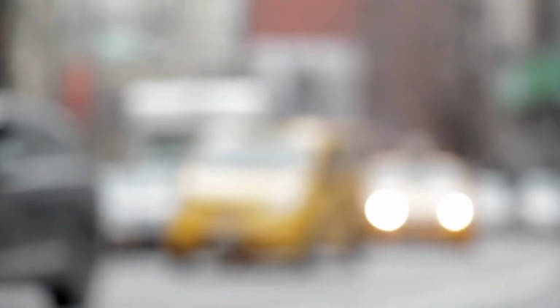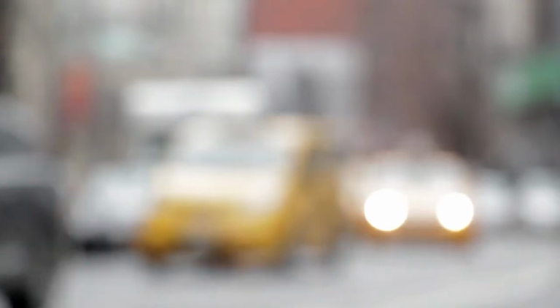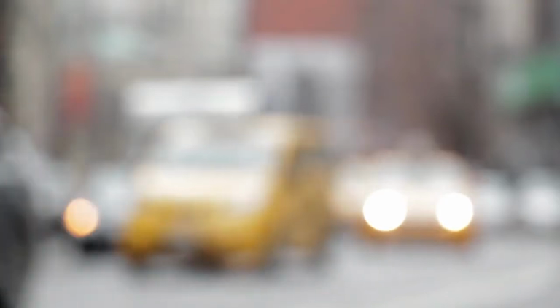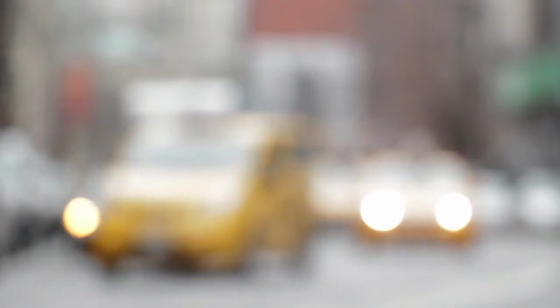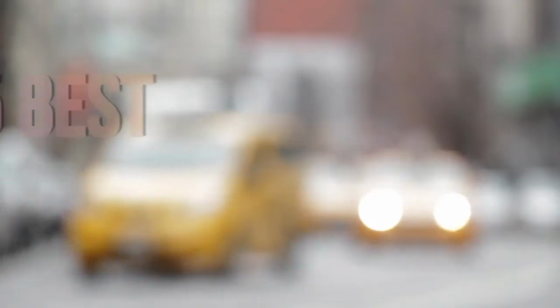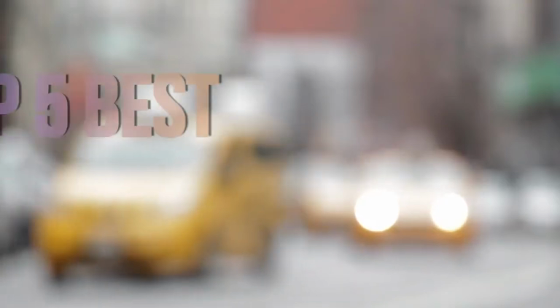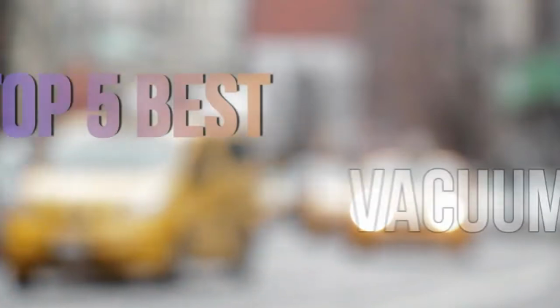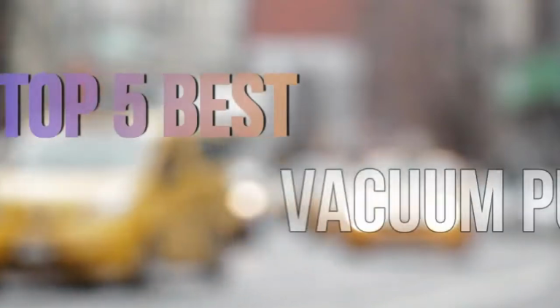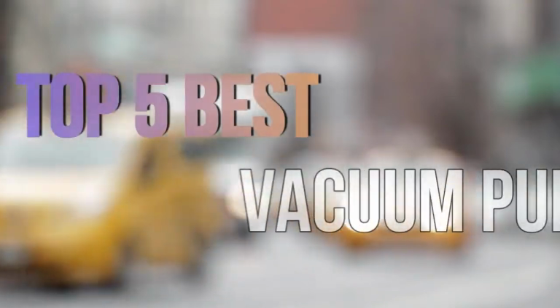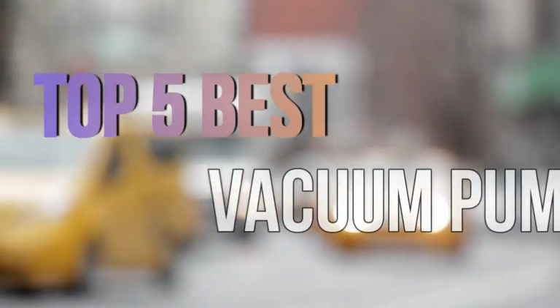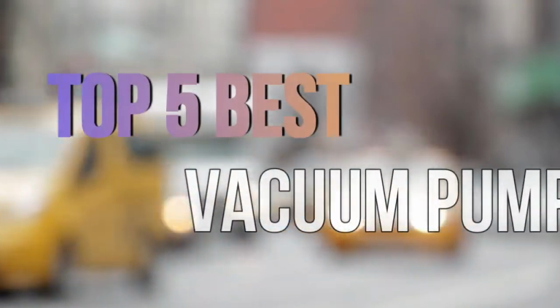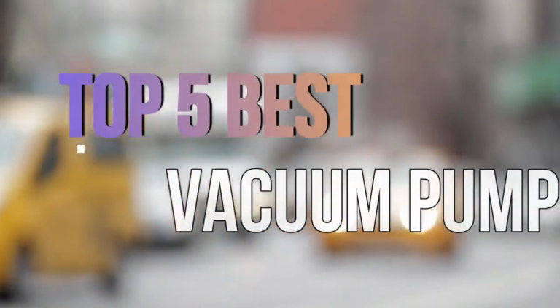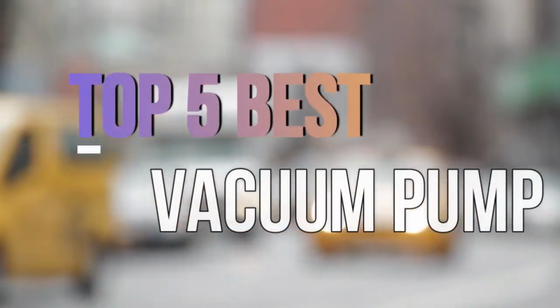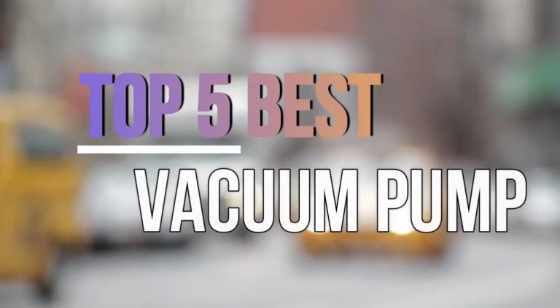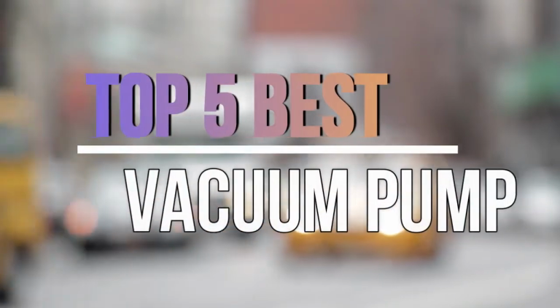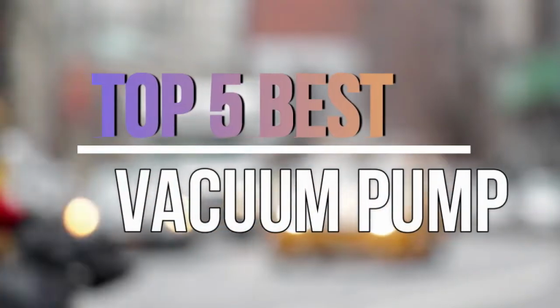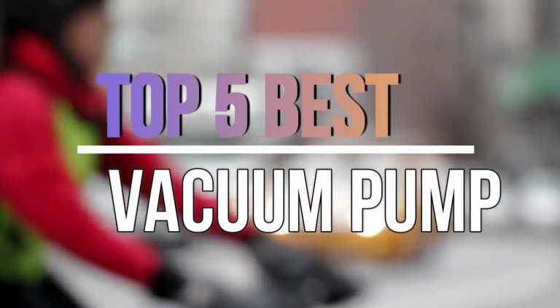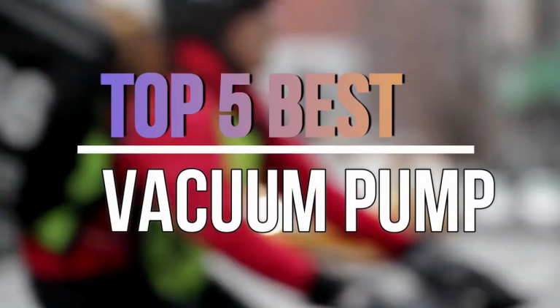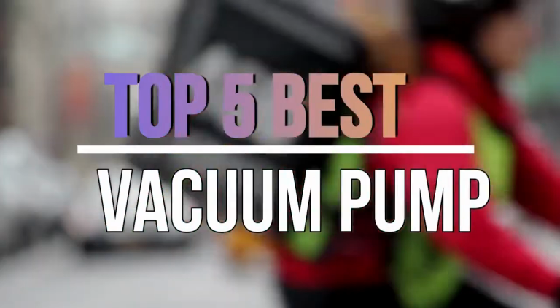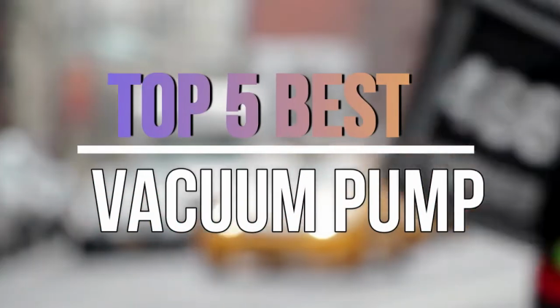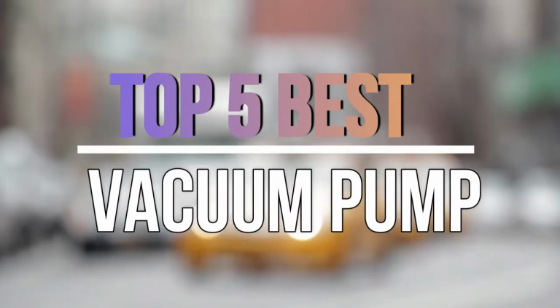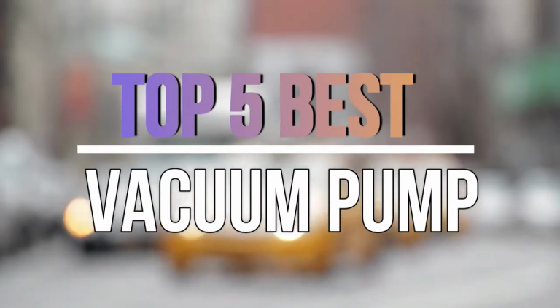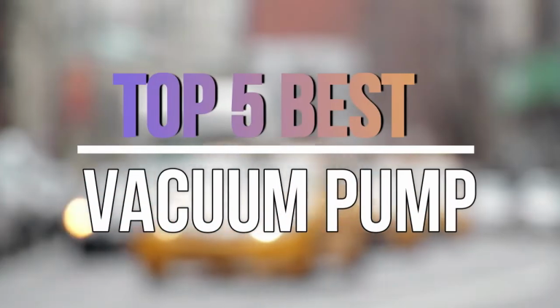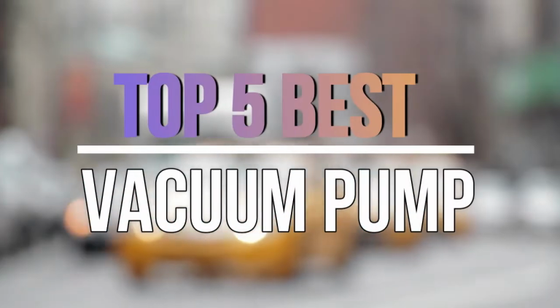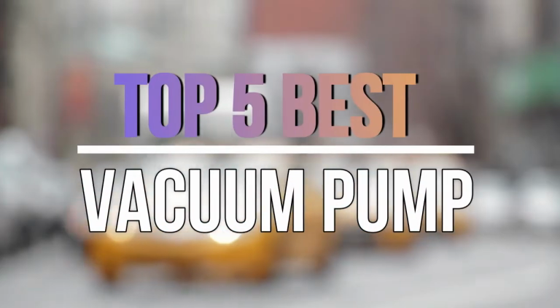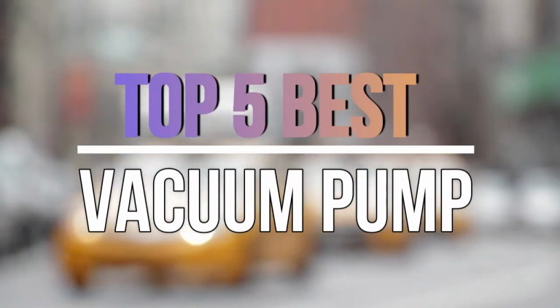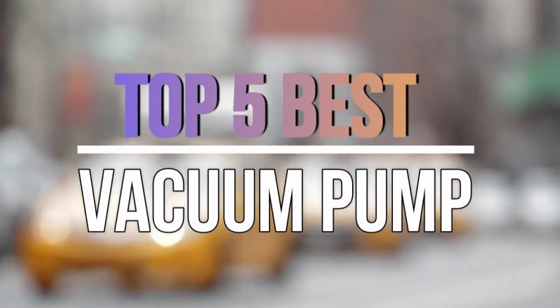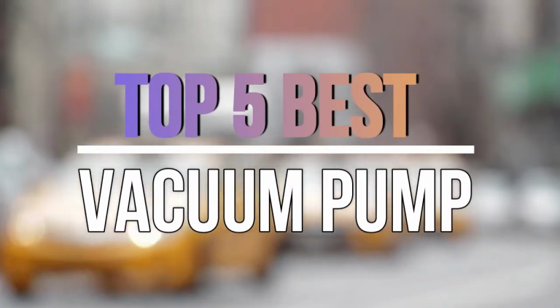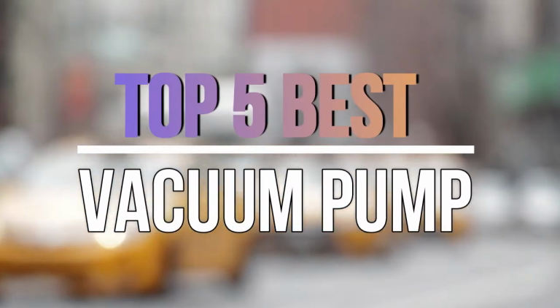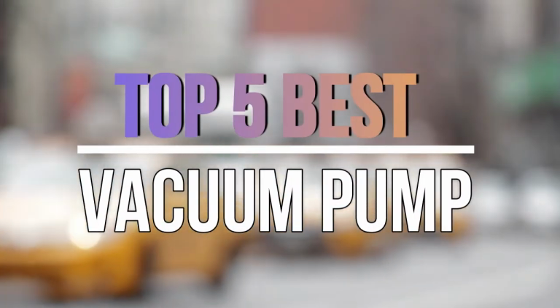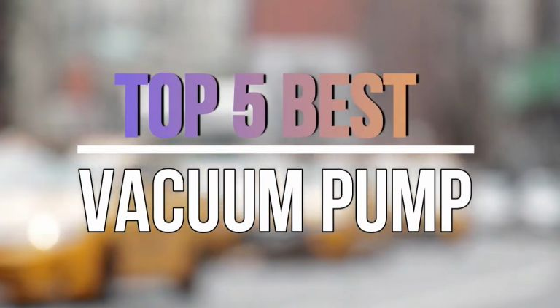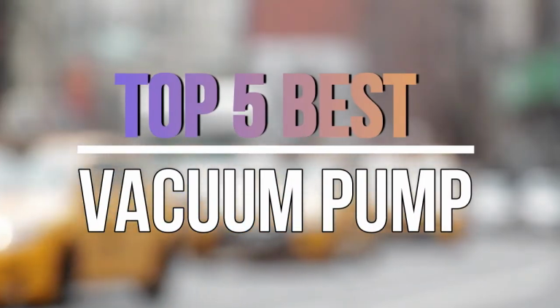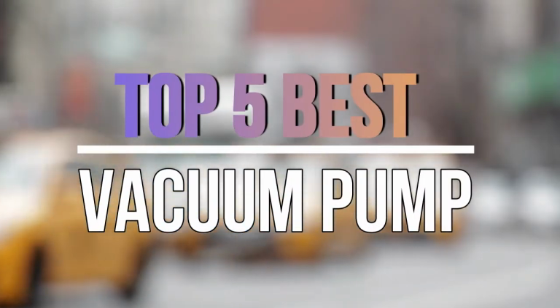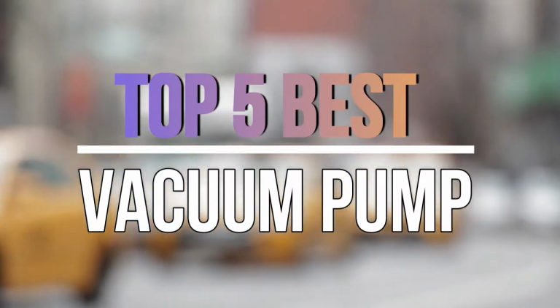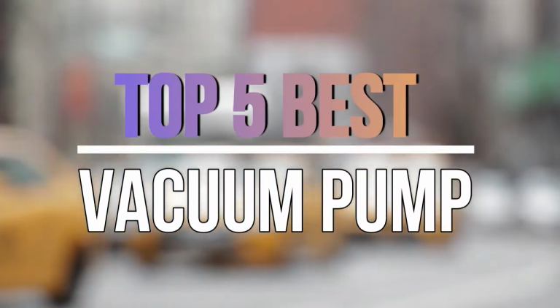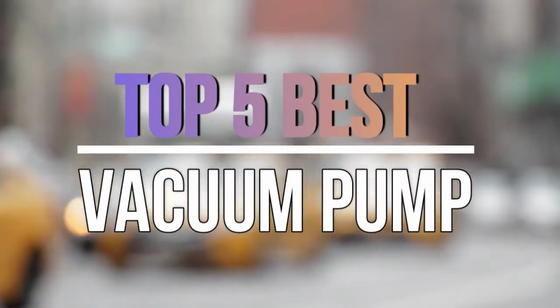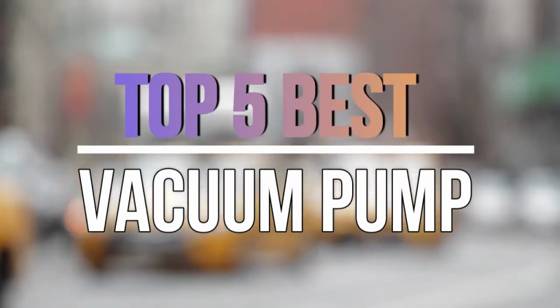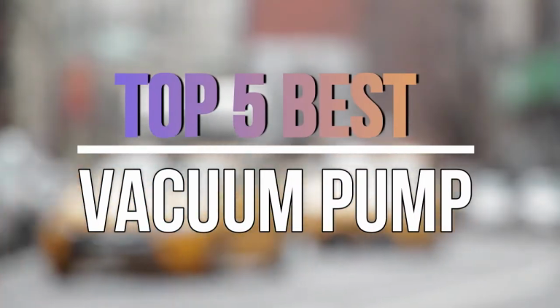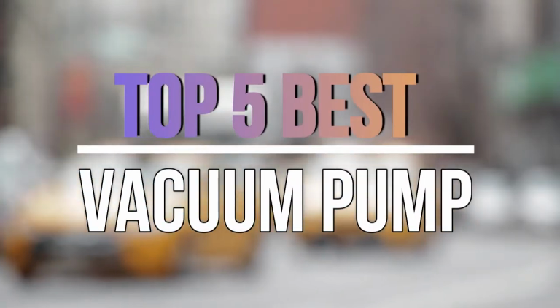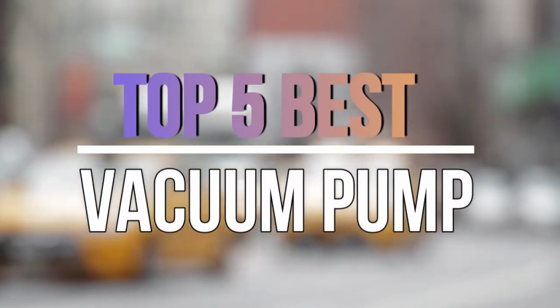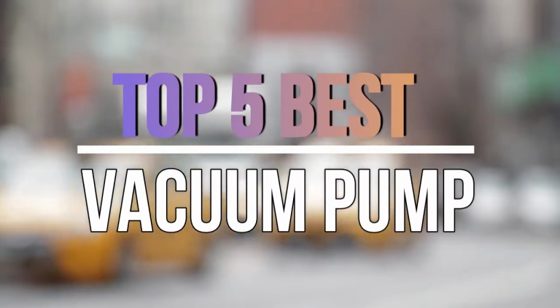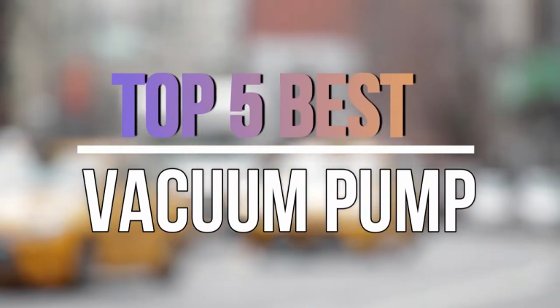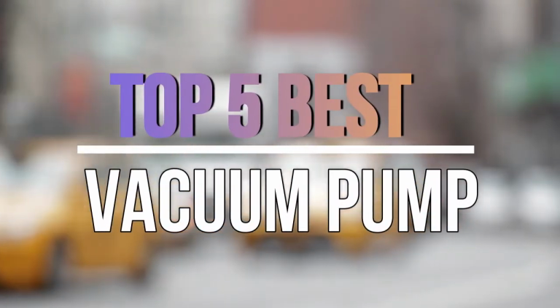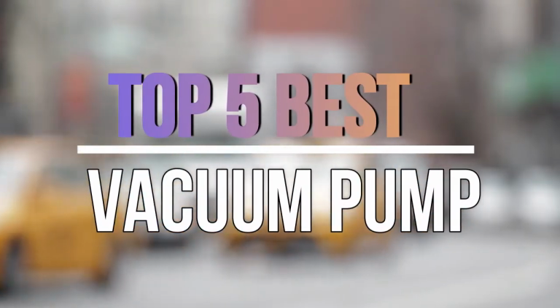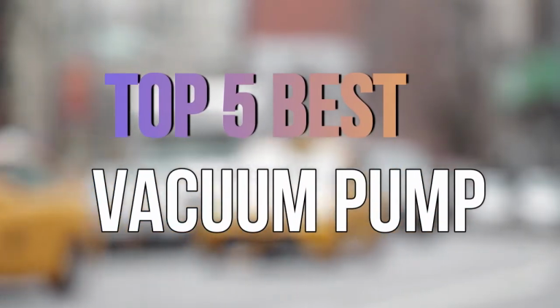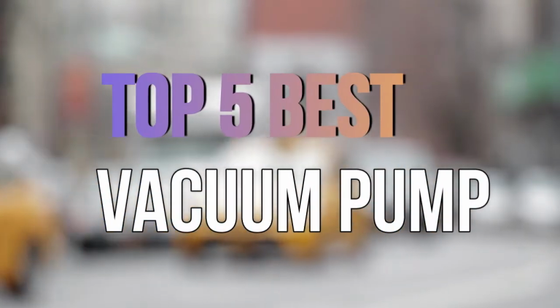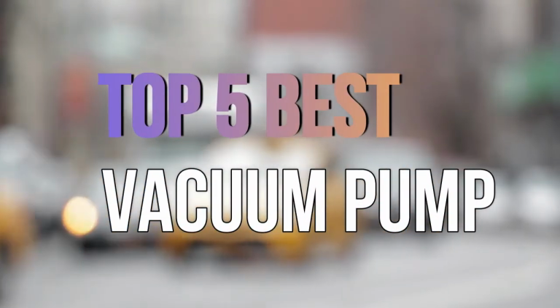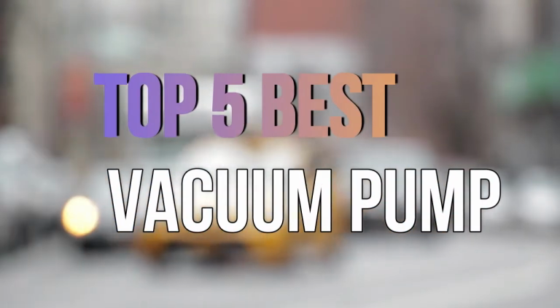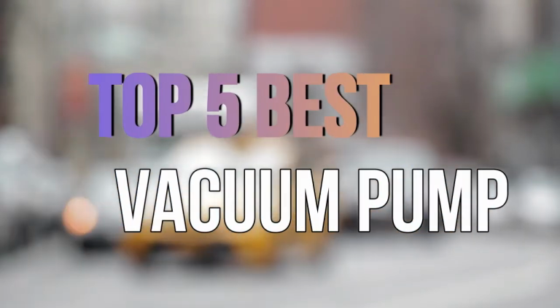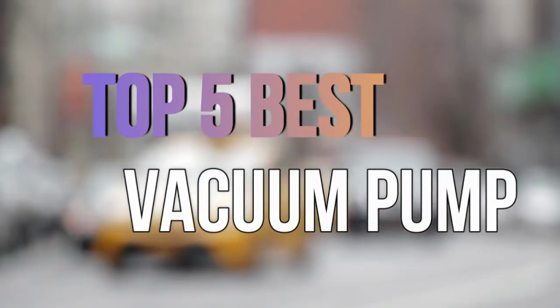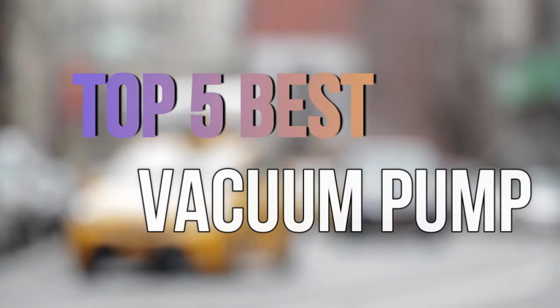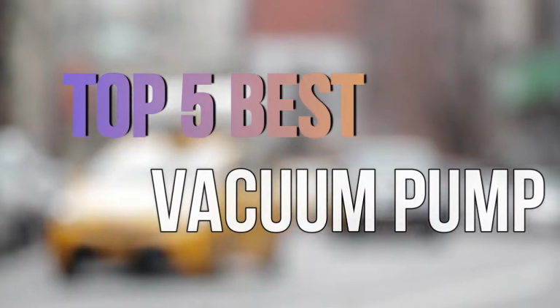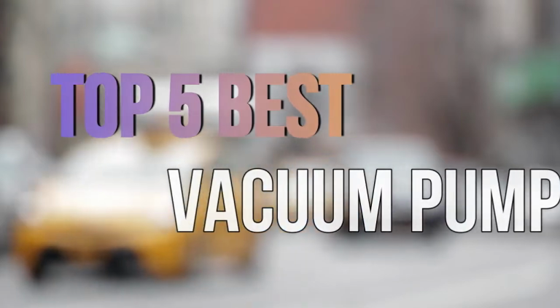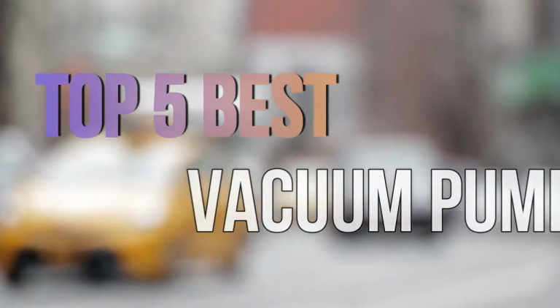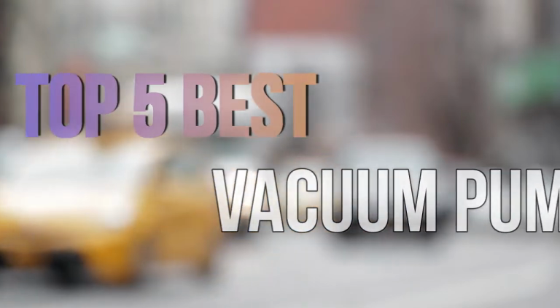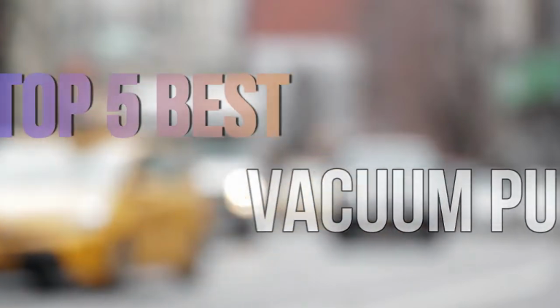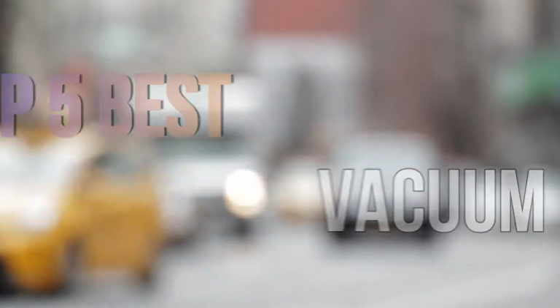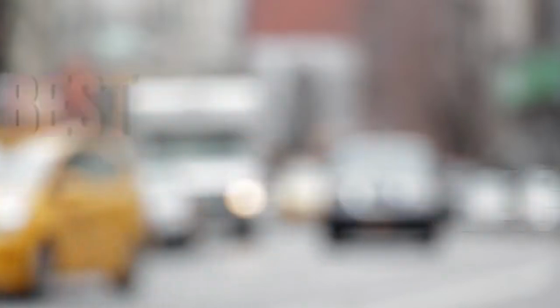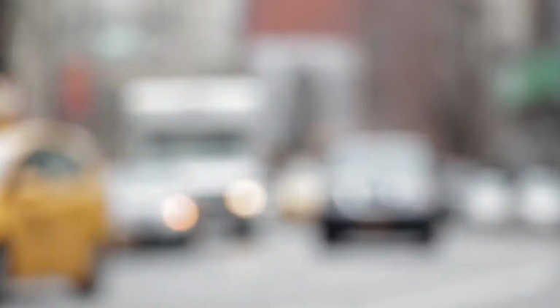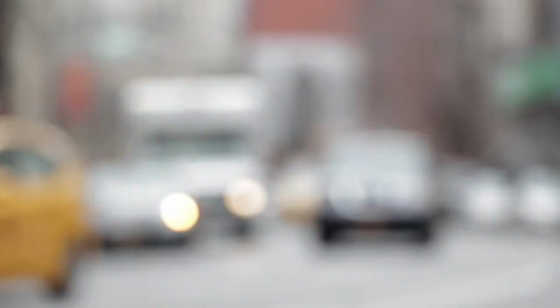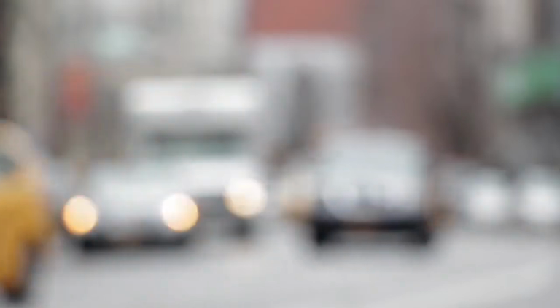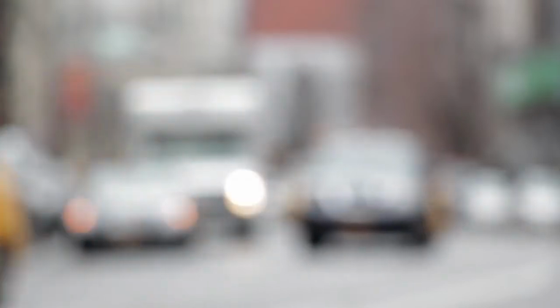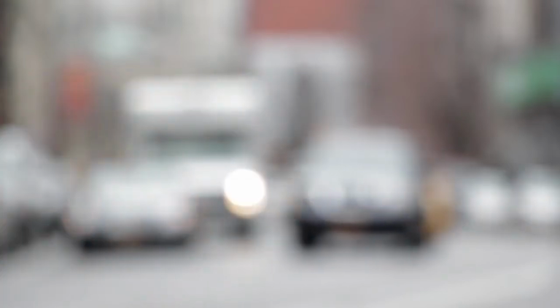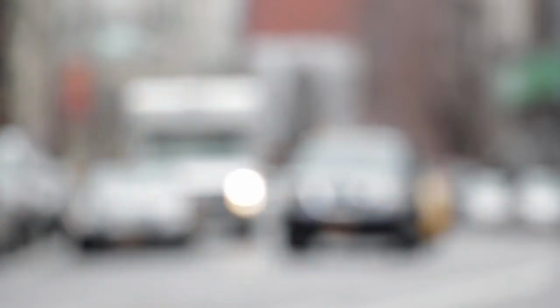Hello guys, today in this video we are going to help you find out the best vacuum pump in the market. Let's get started with the video.